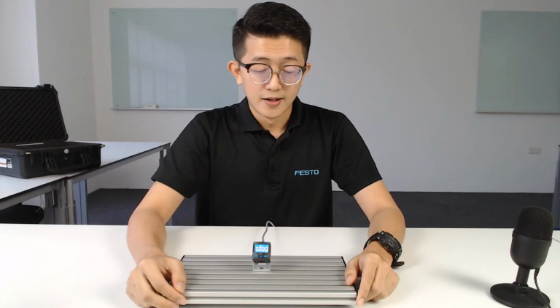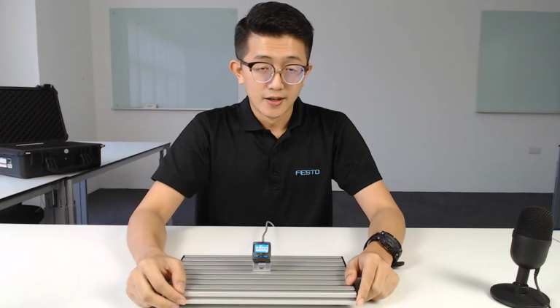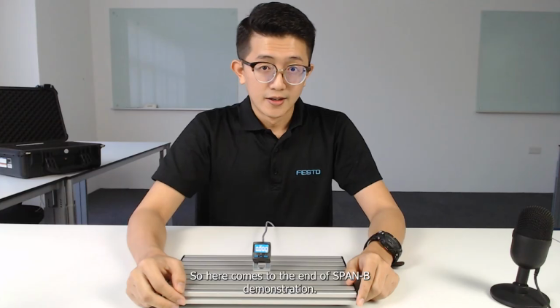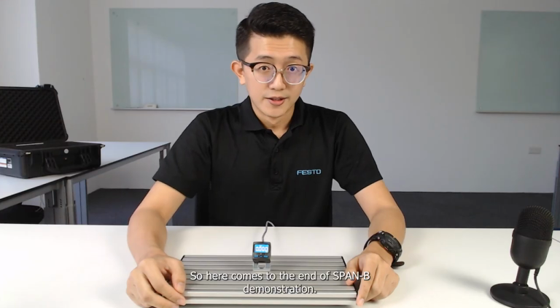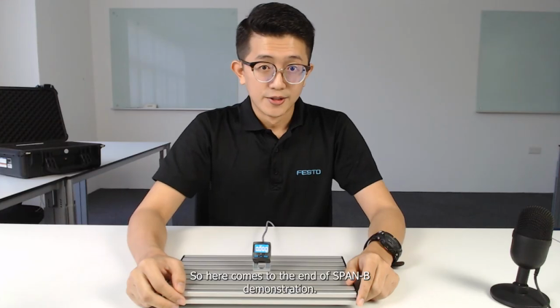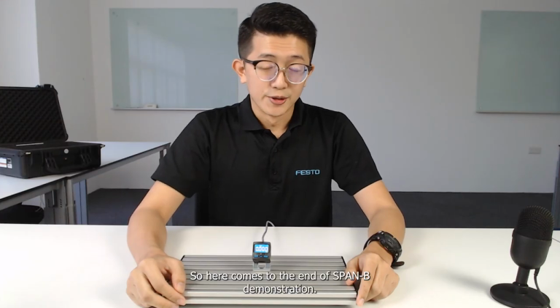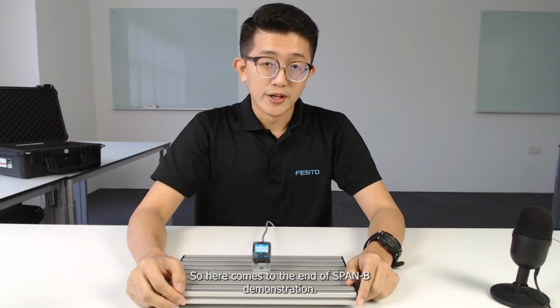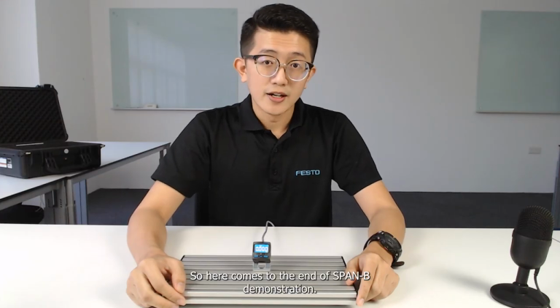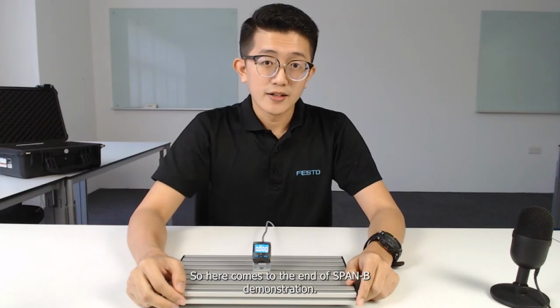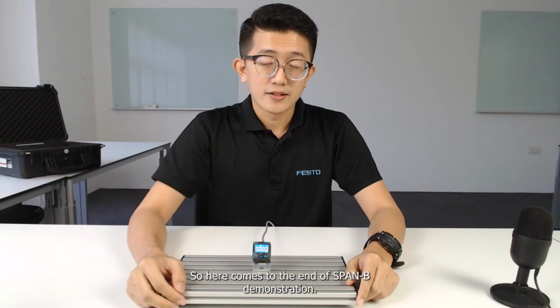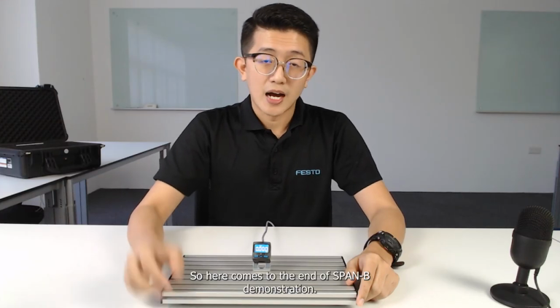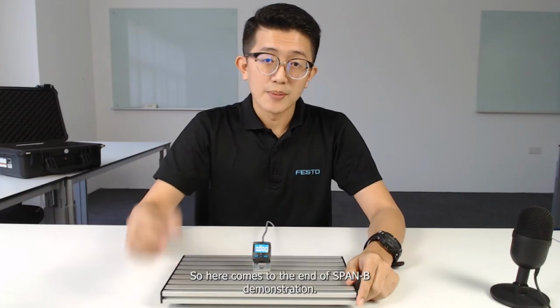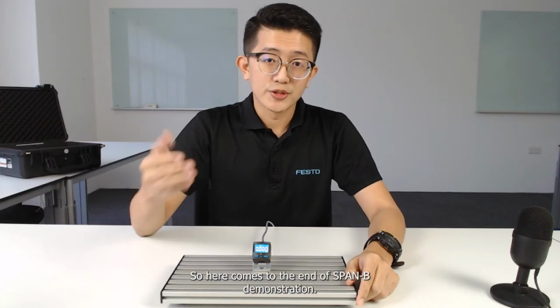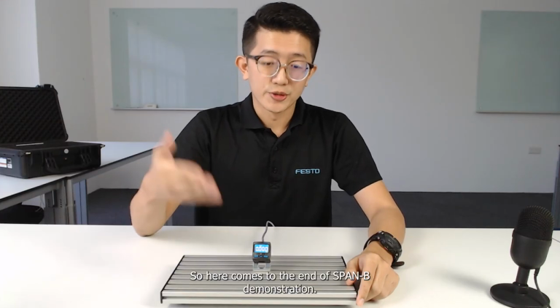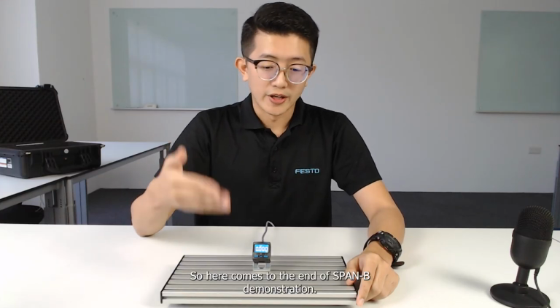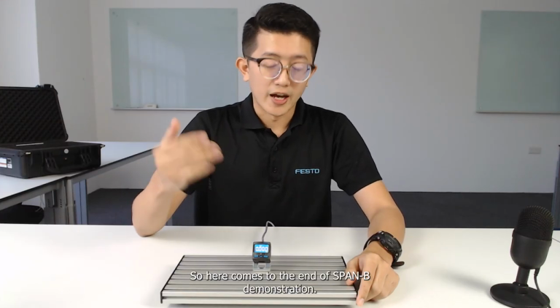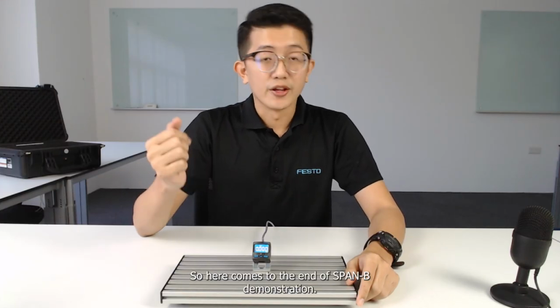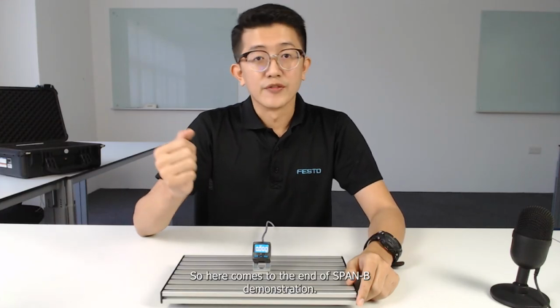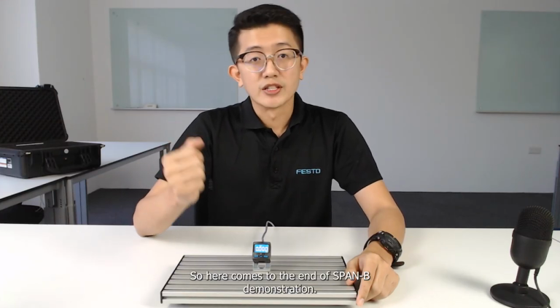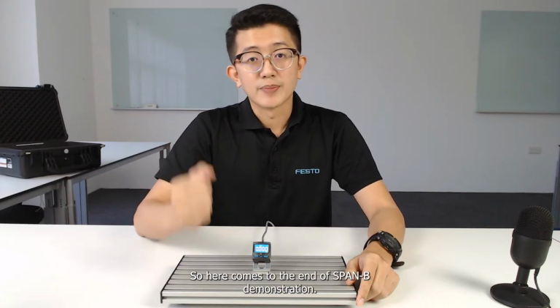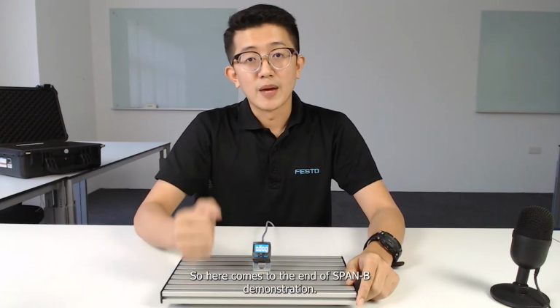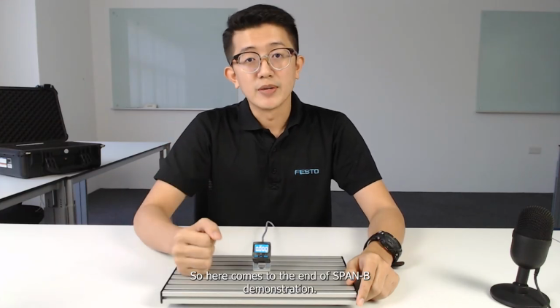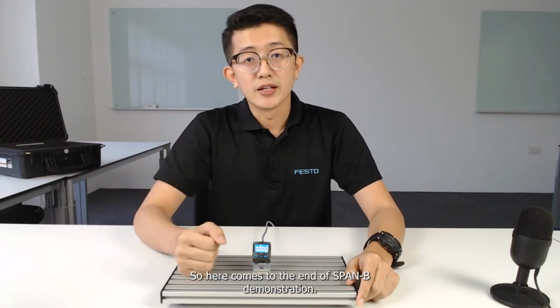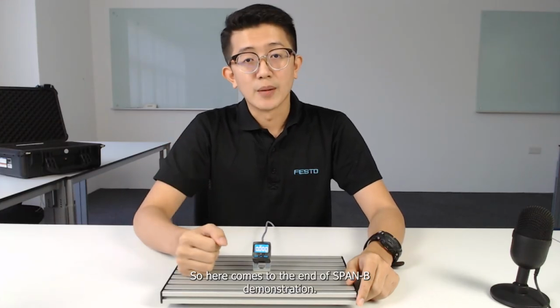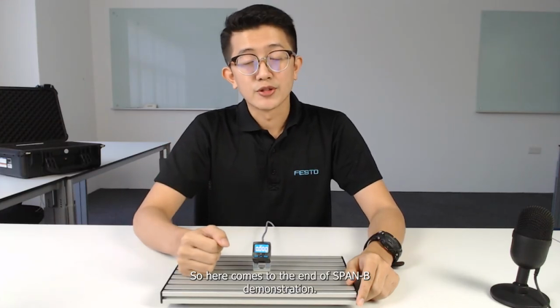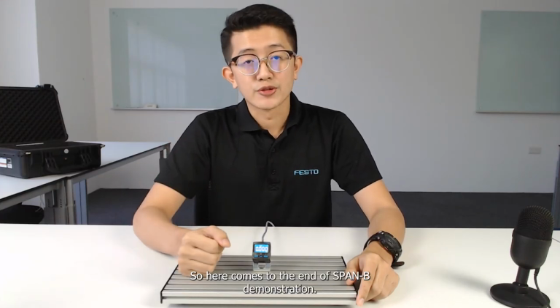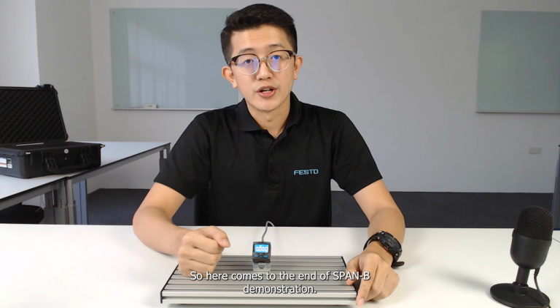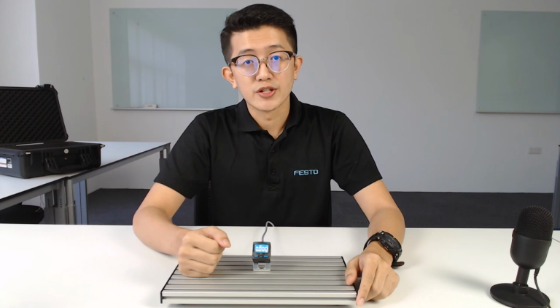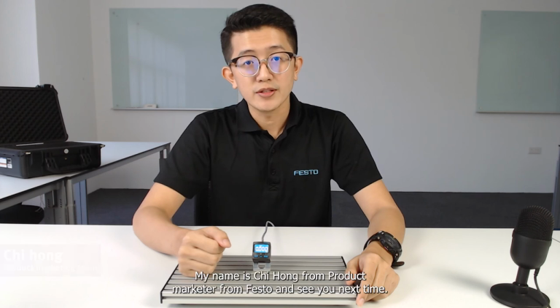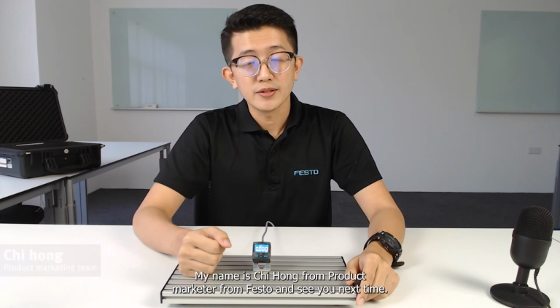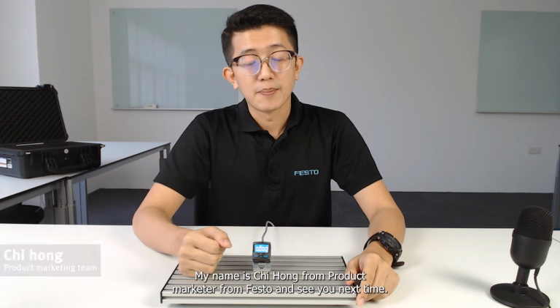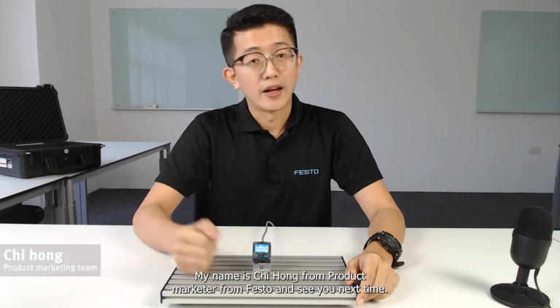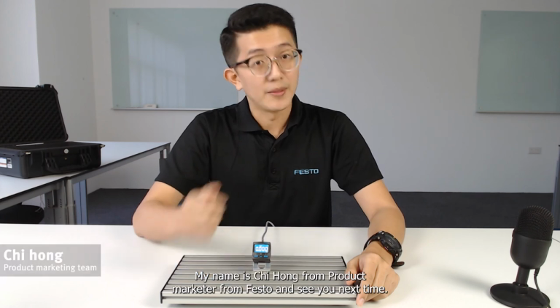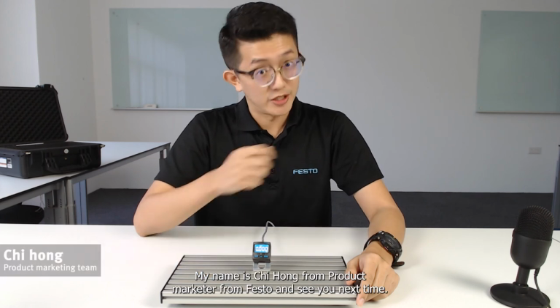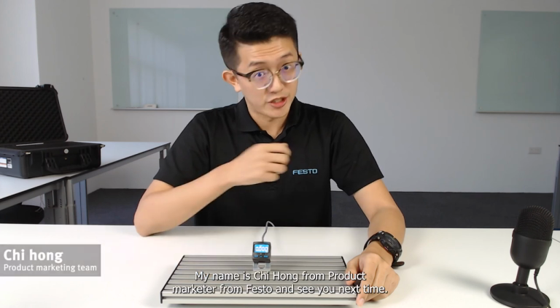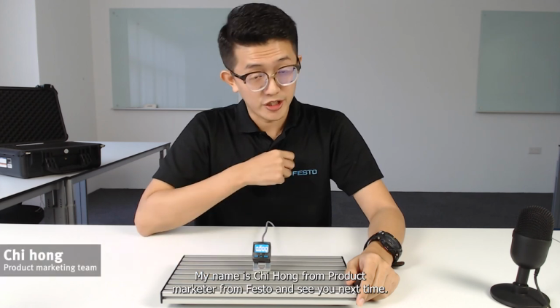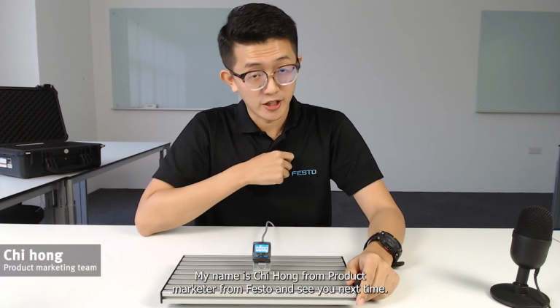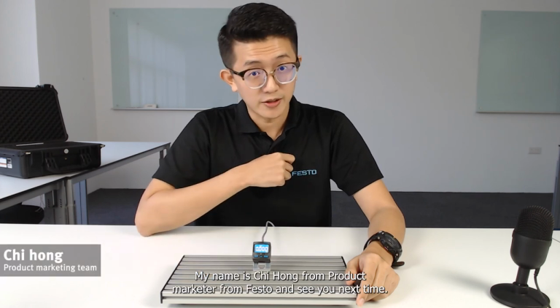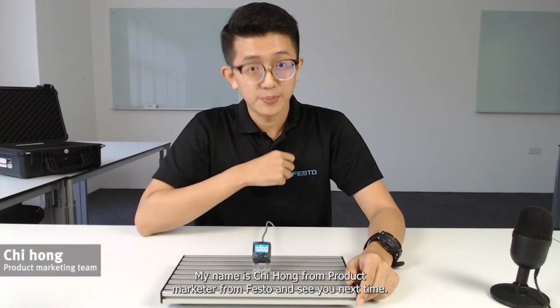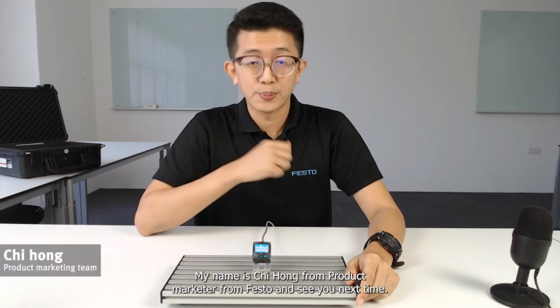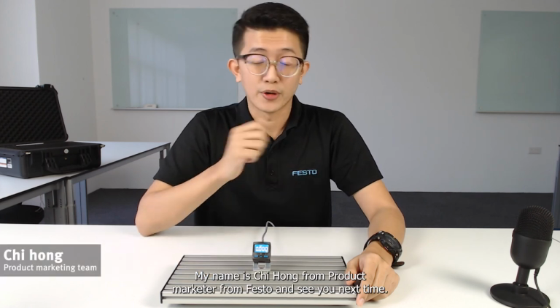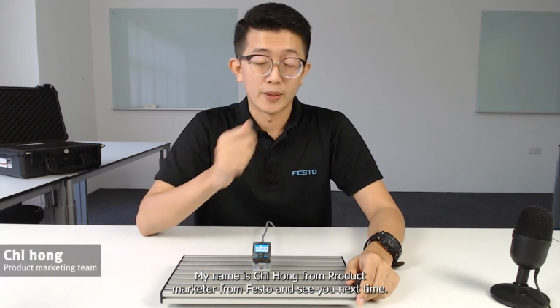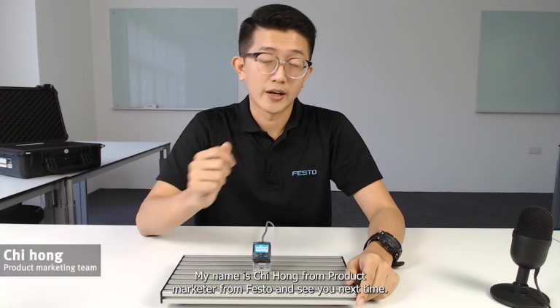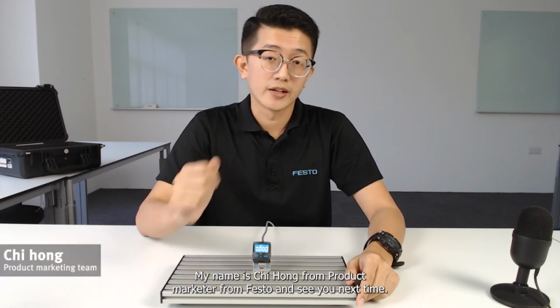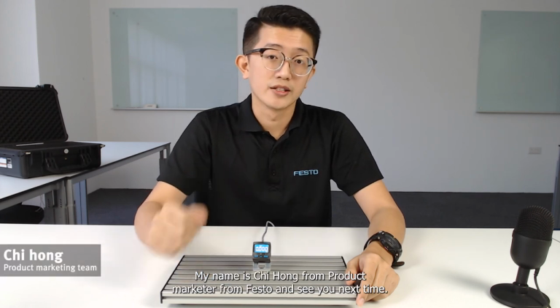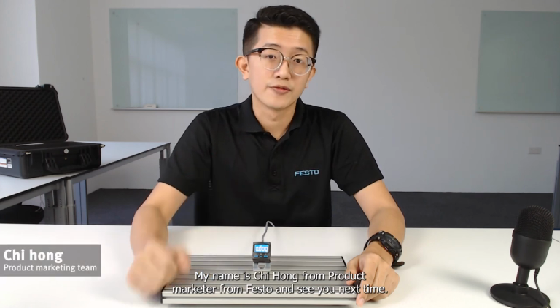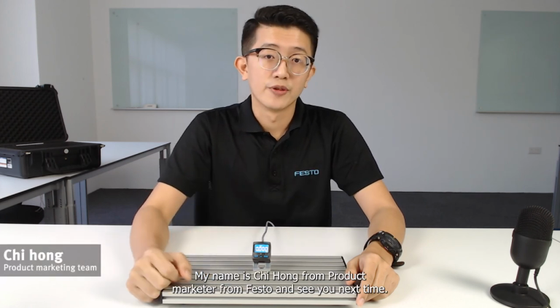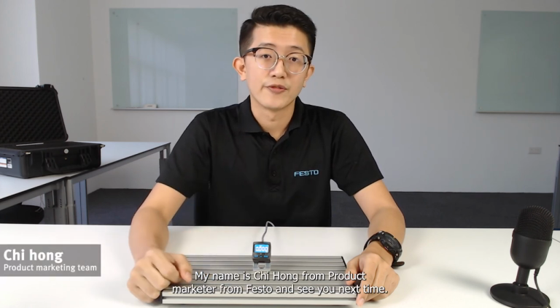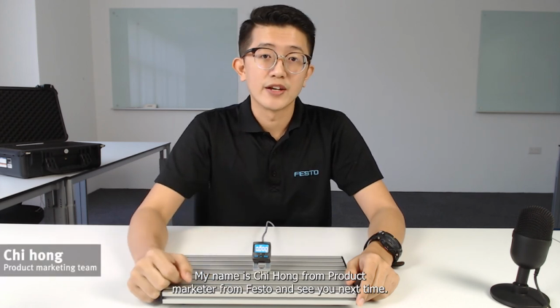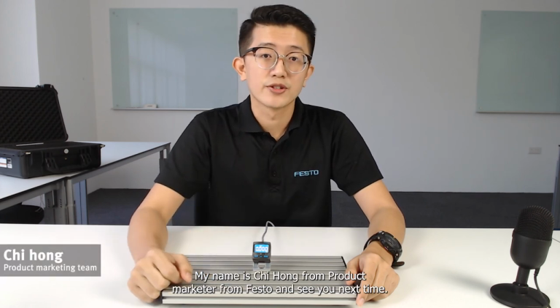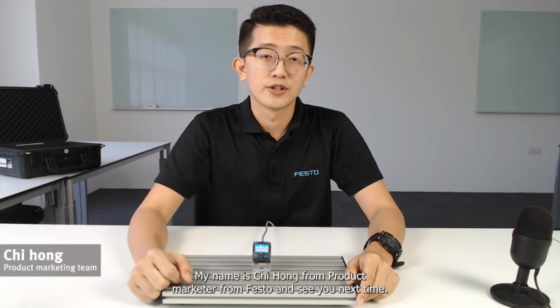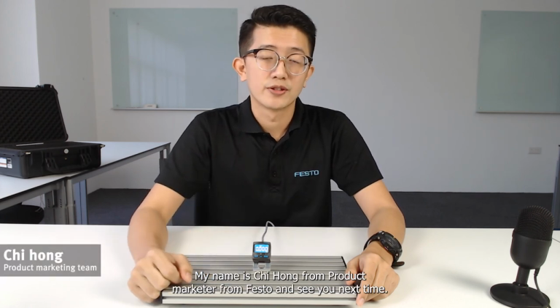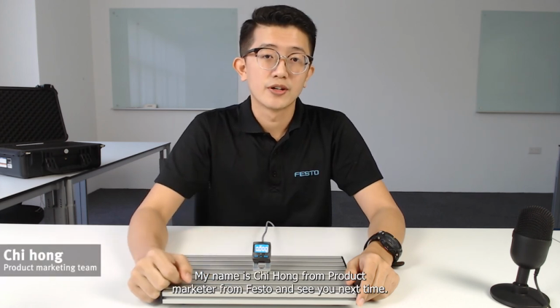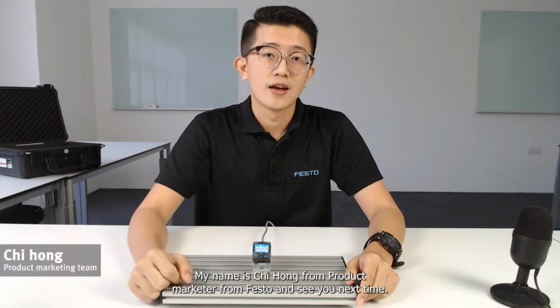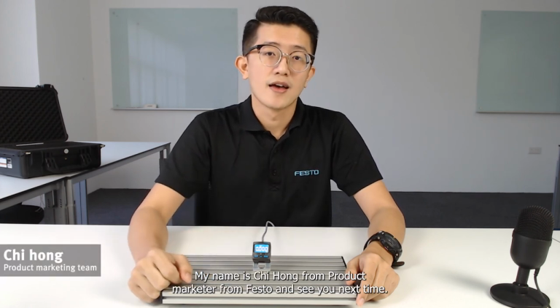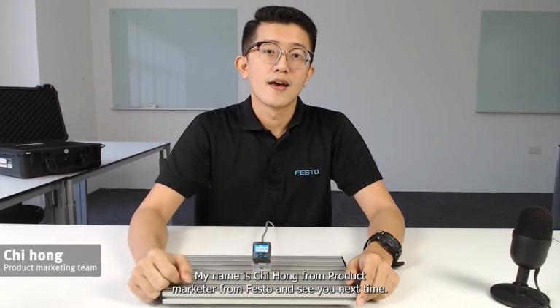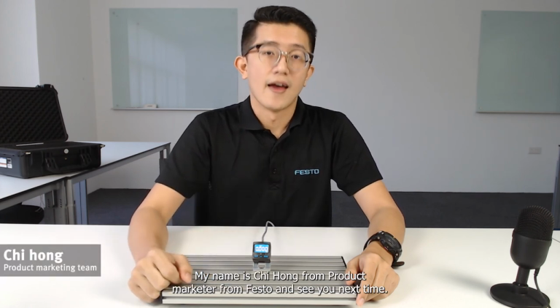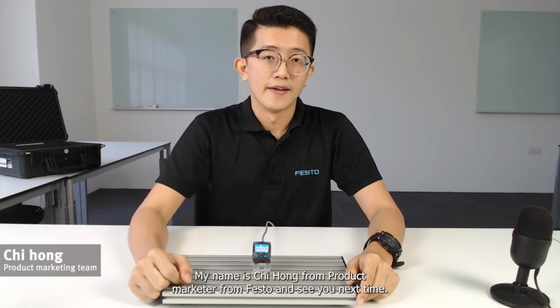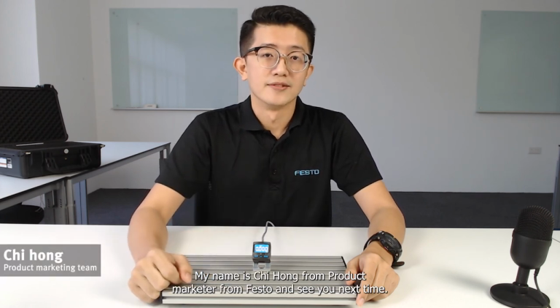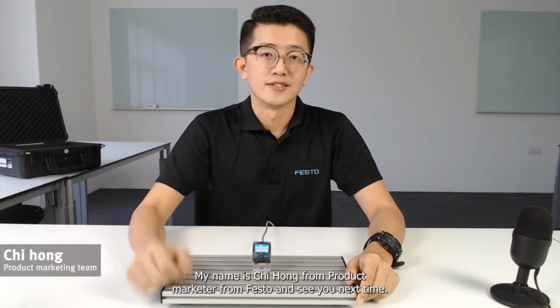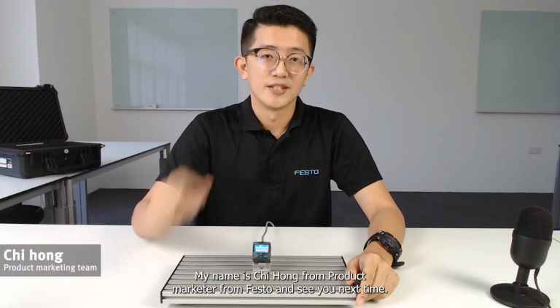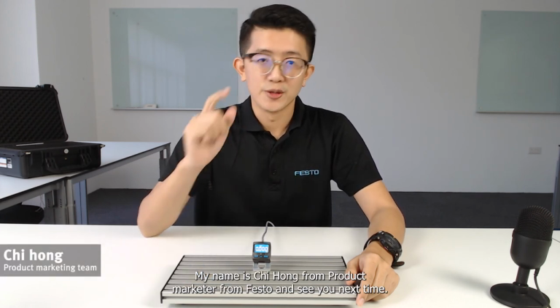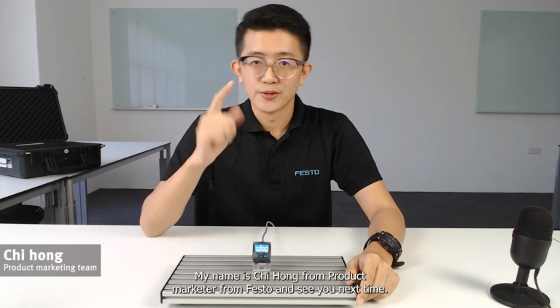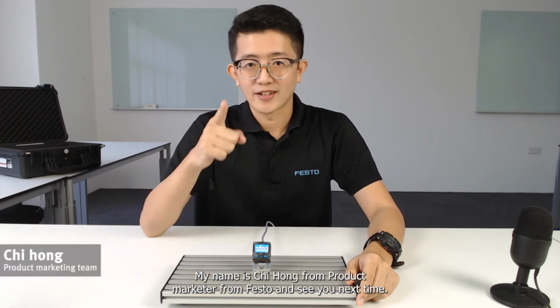So here comes to the end of the SPANB demonstration. My name is Chi Hong, product marketer from Festo — see you next time.